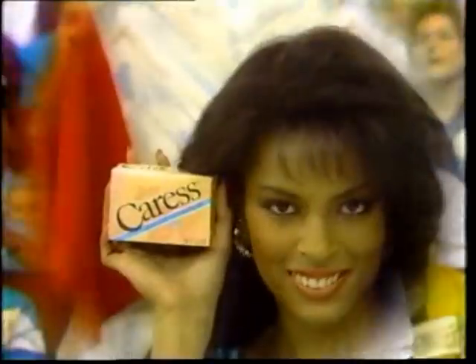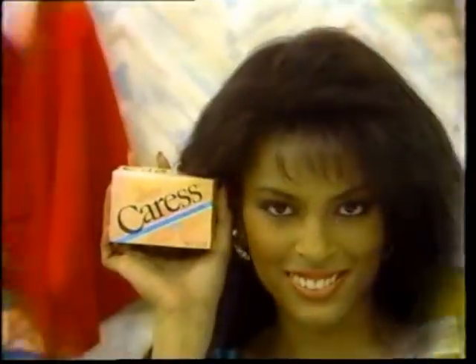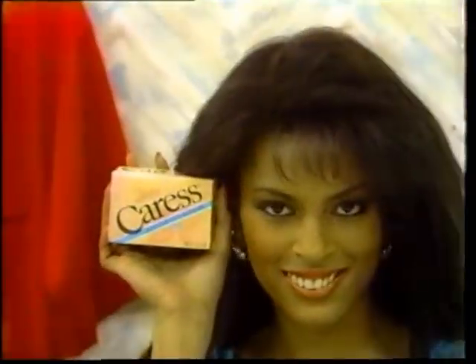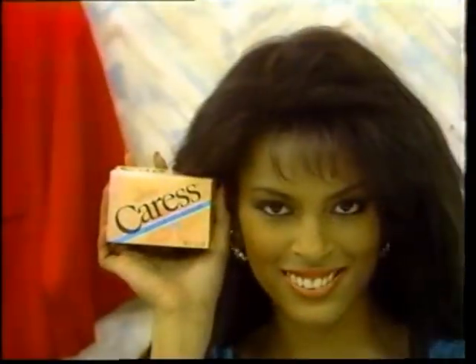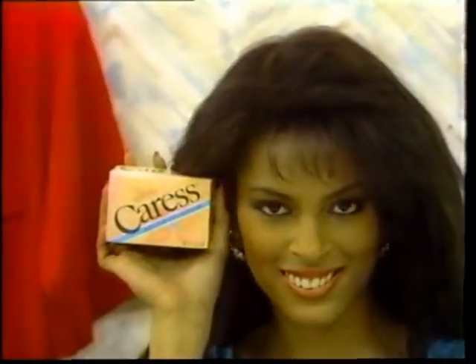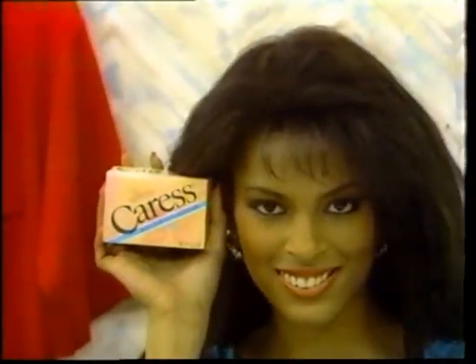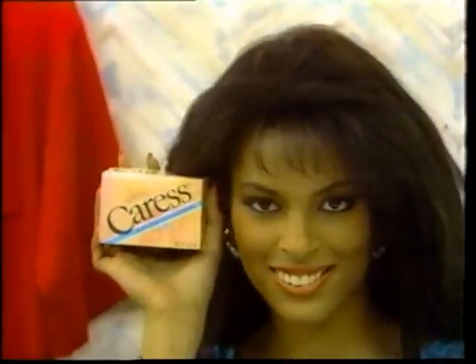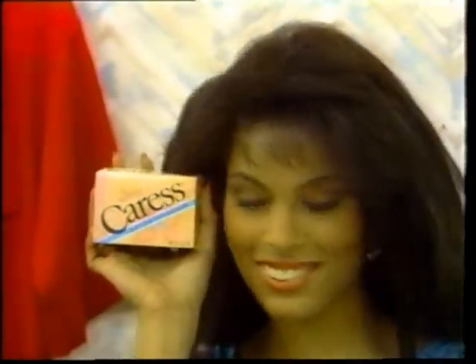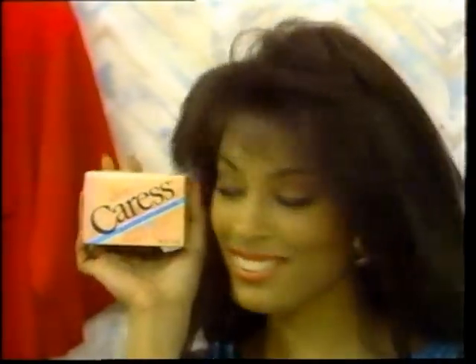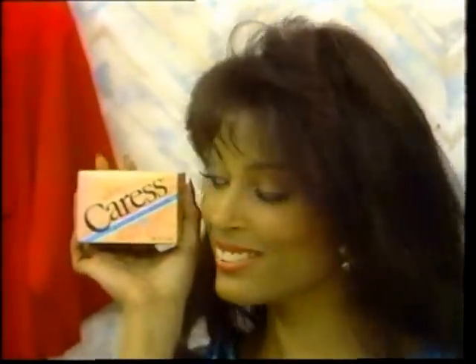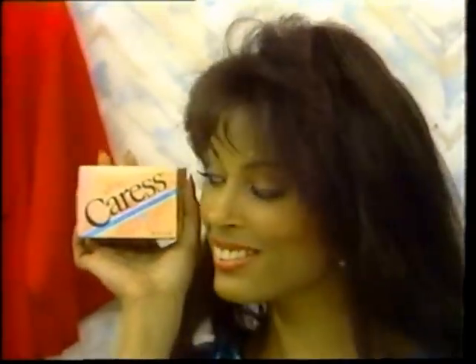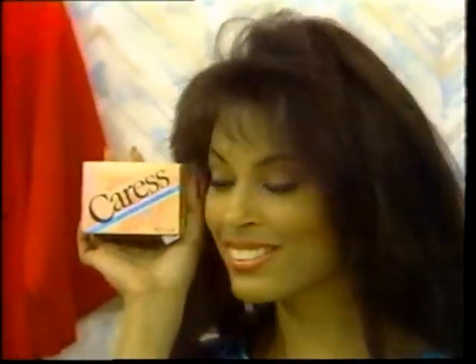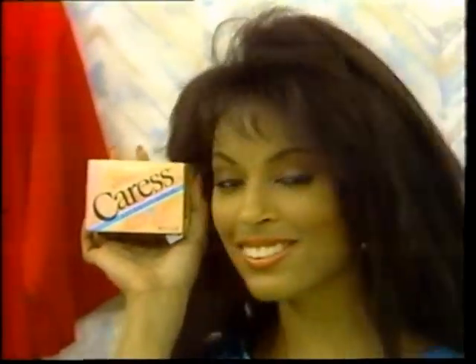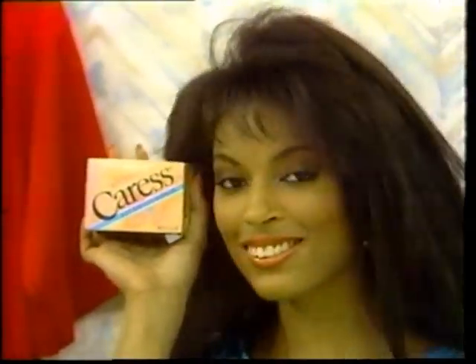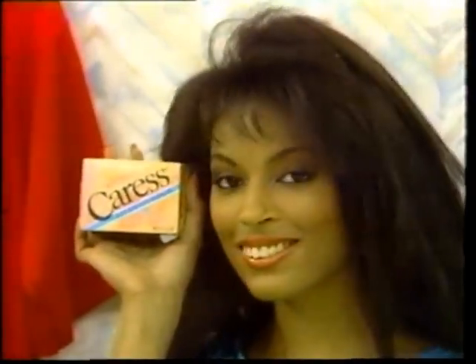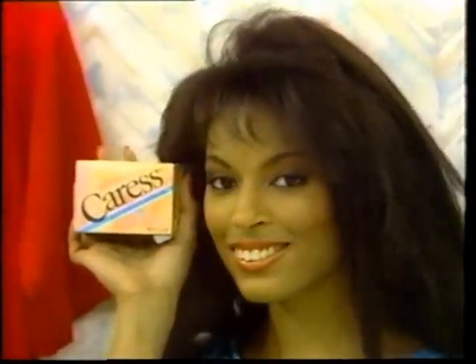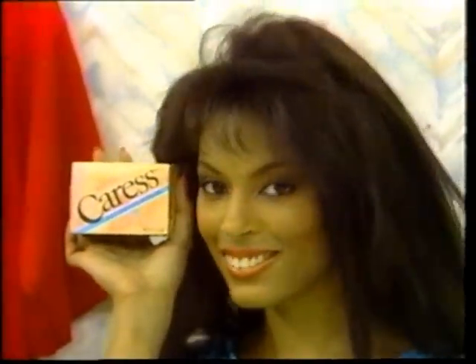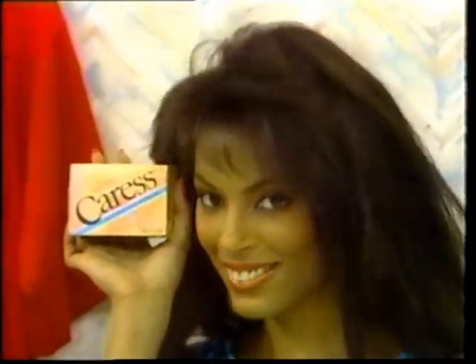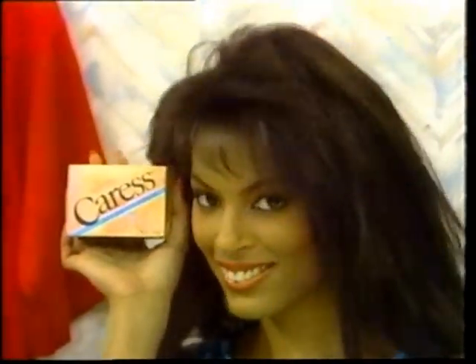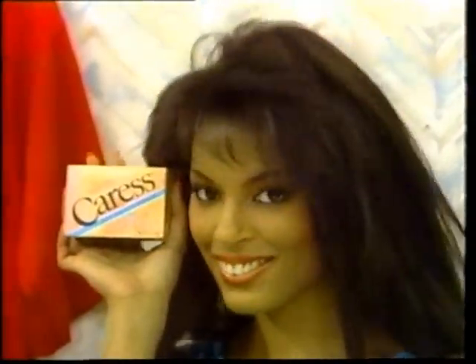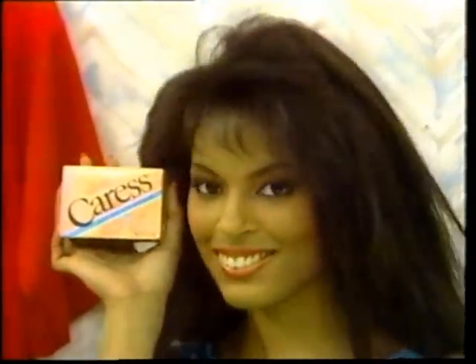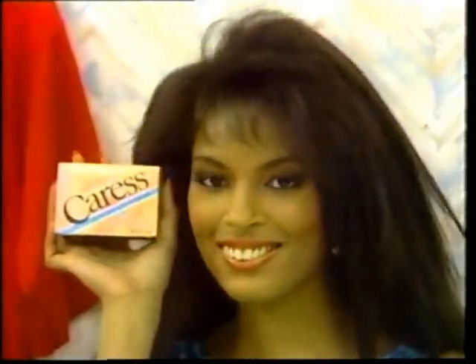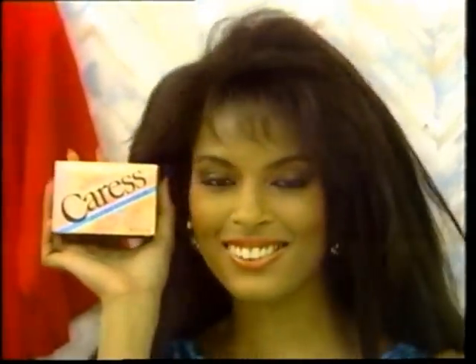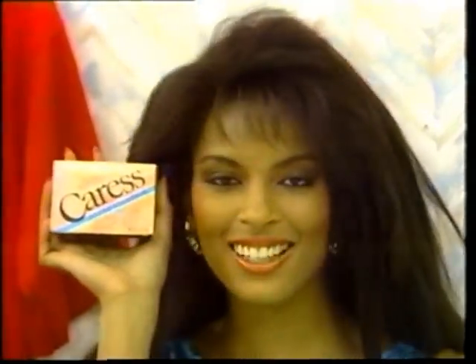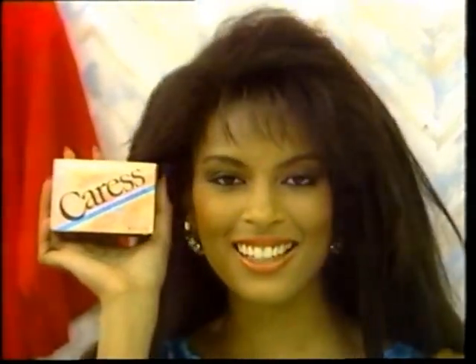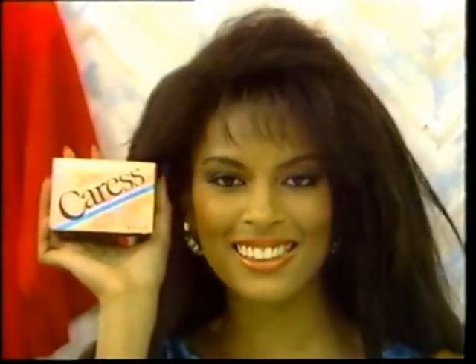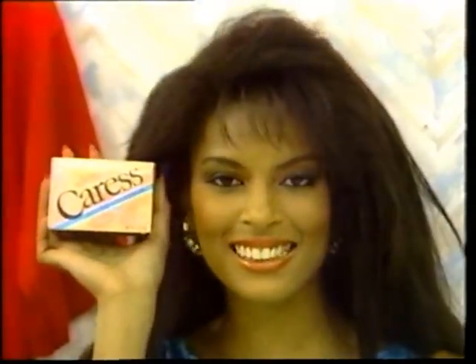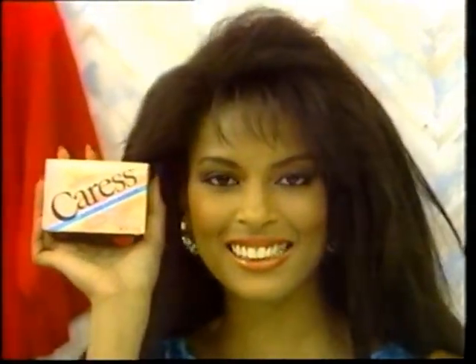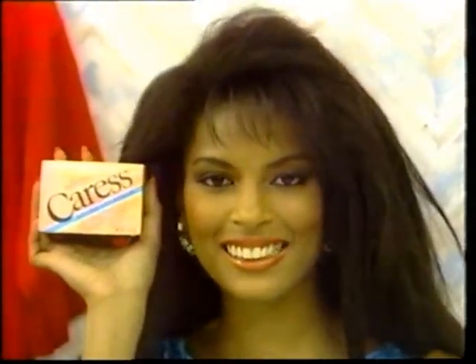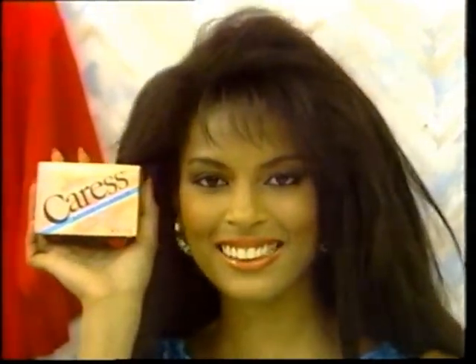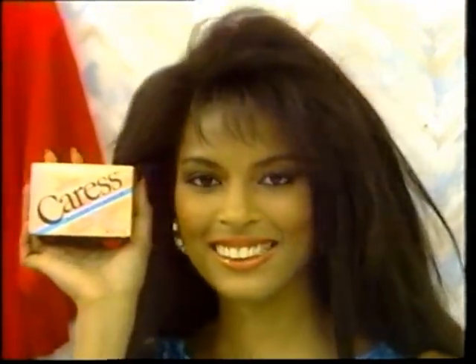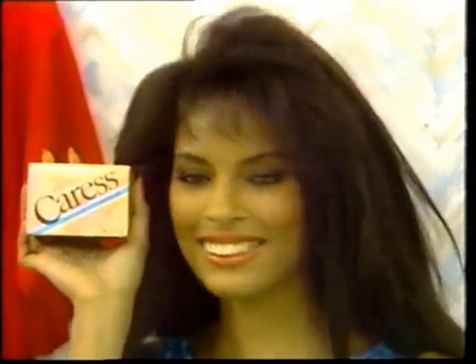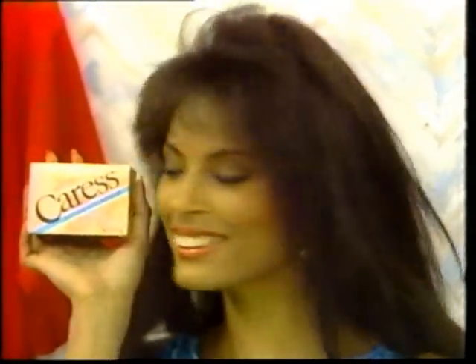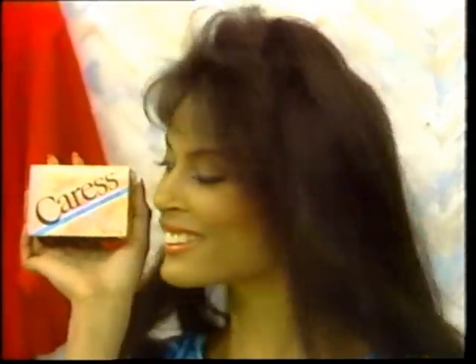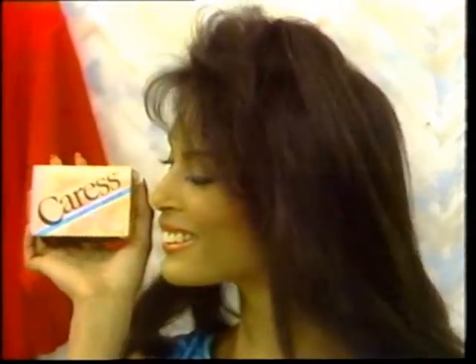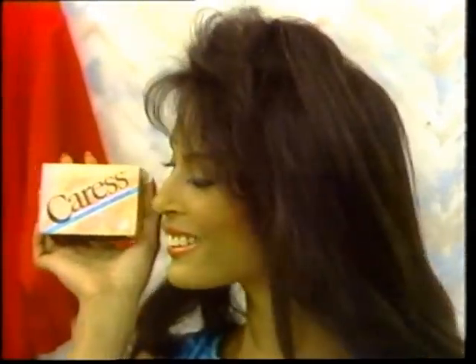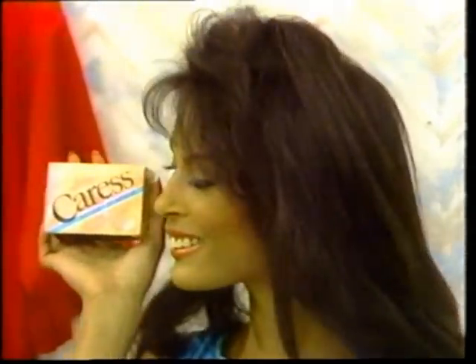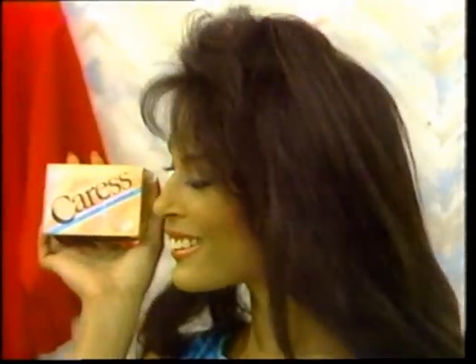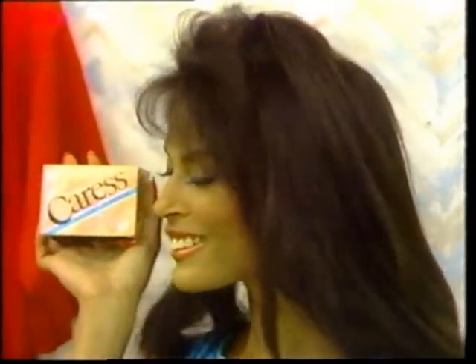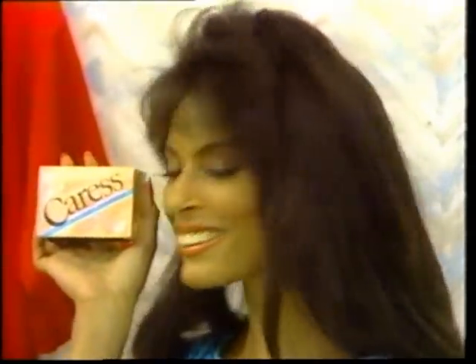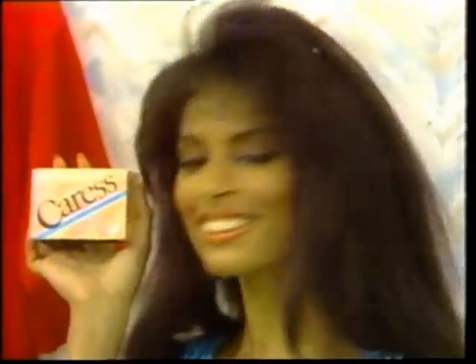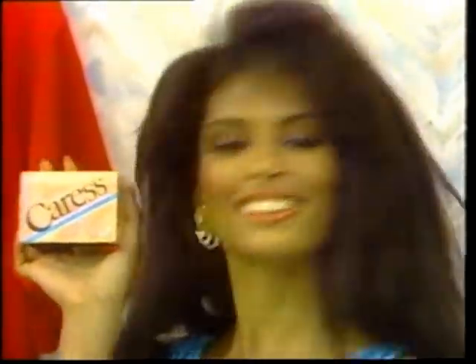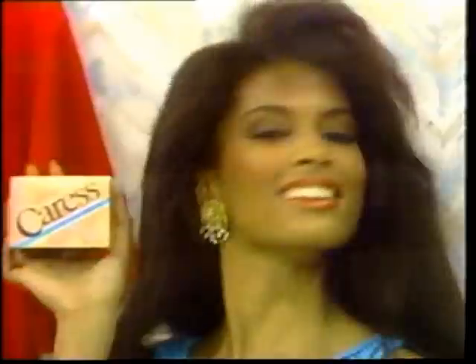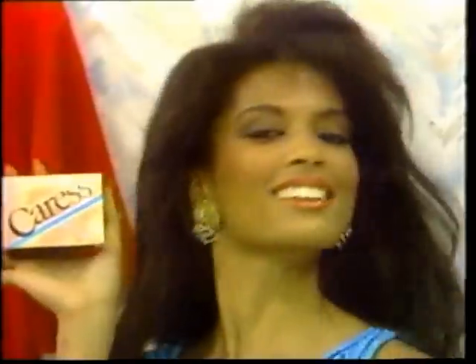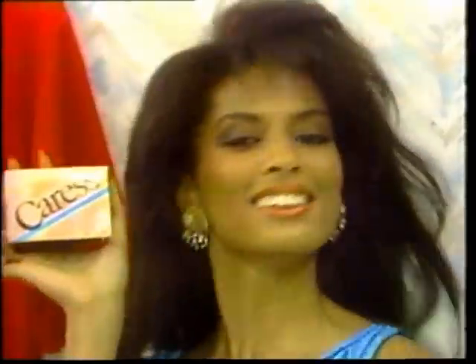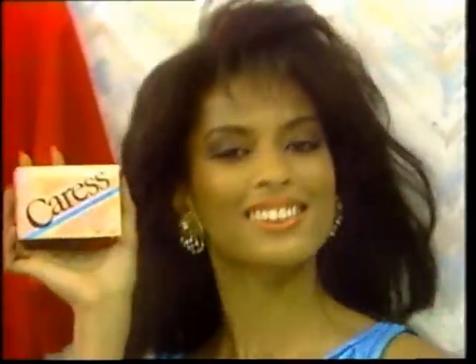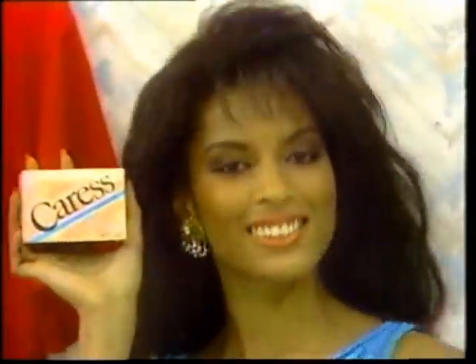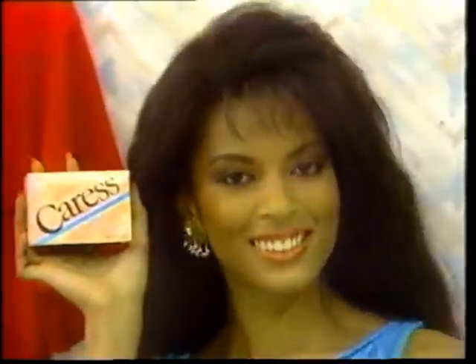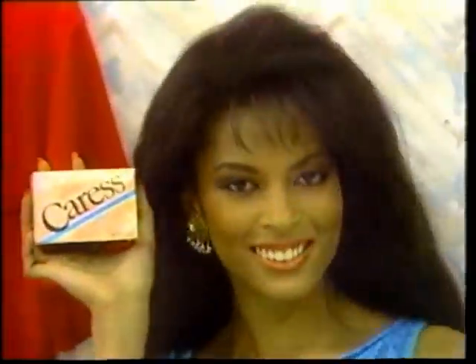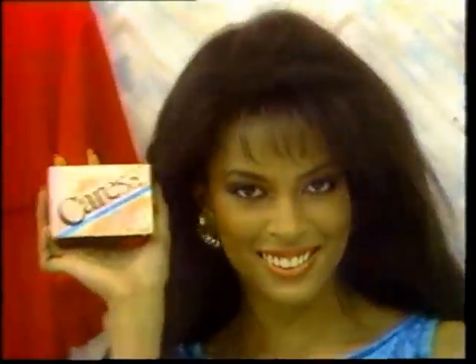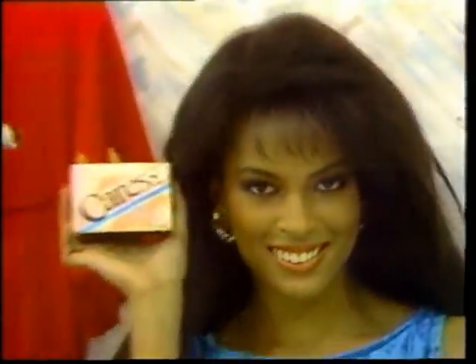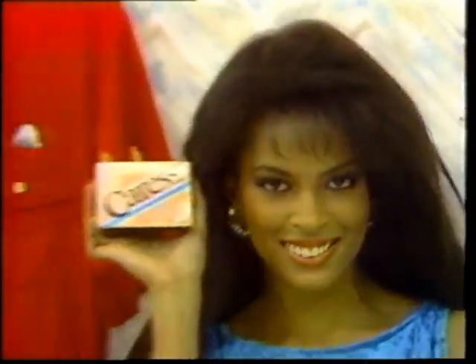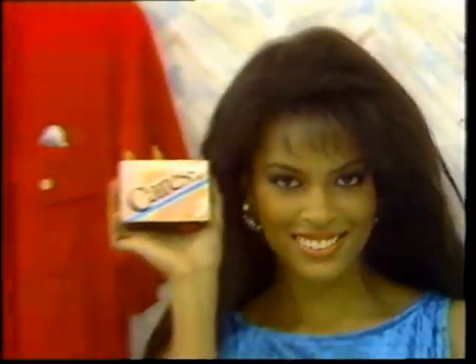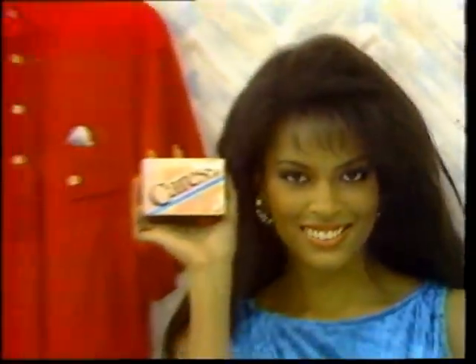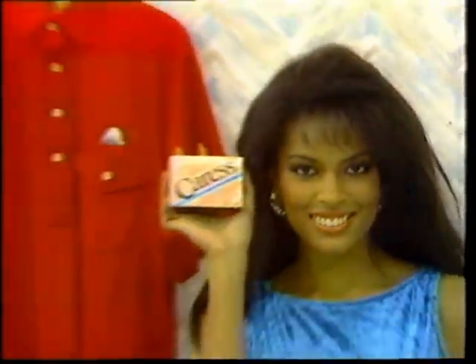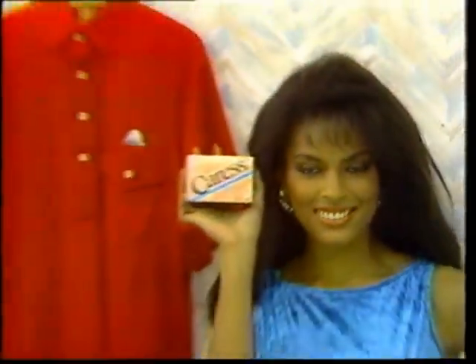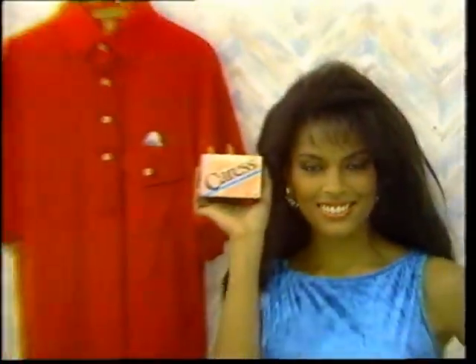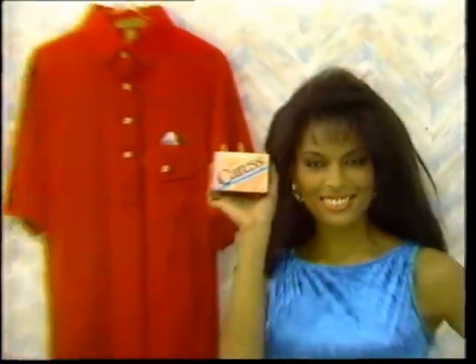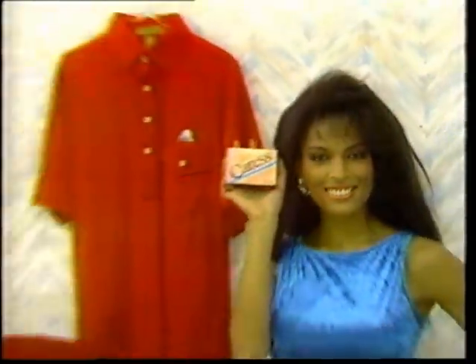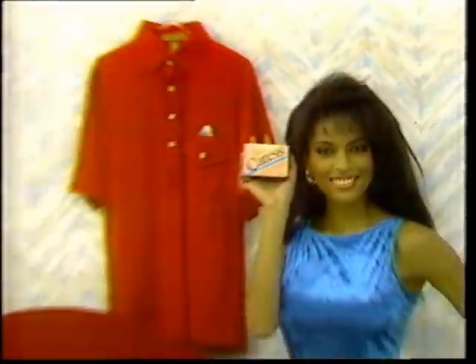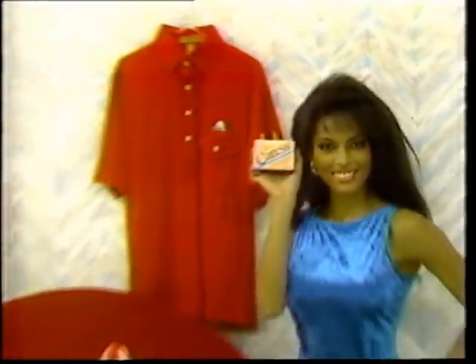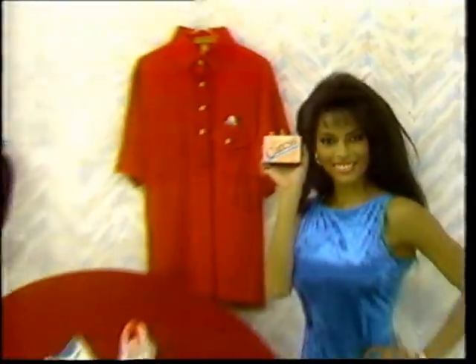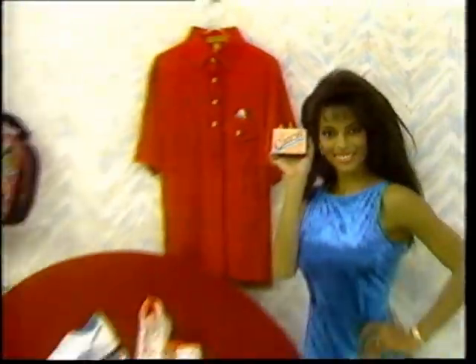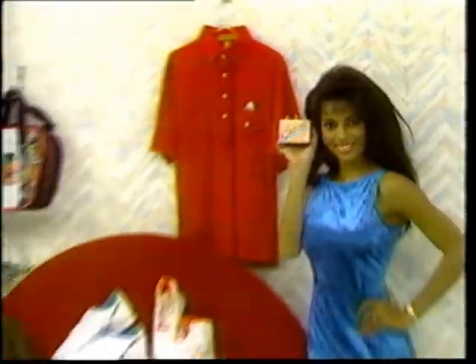Fly up Caress body bar with bath oil. Caress leaves your skin softer than soap — skin feels better when it's caressed.